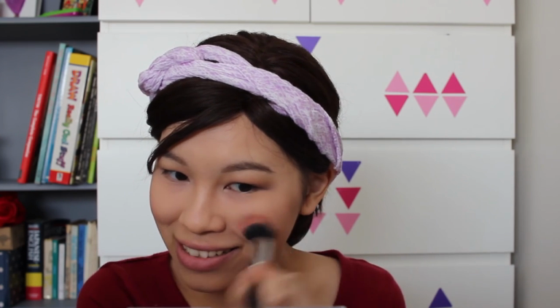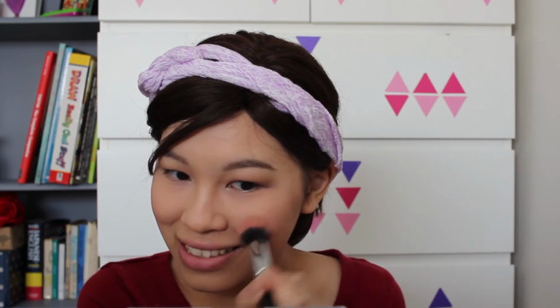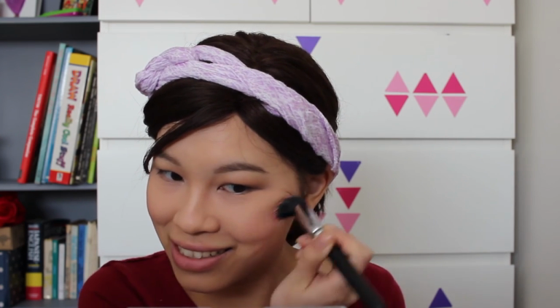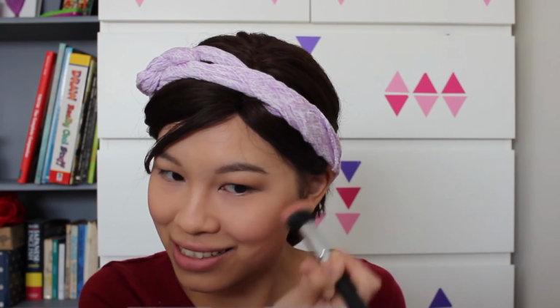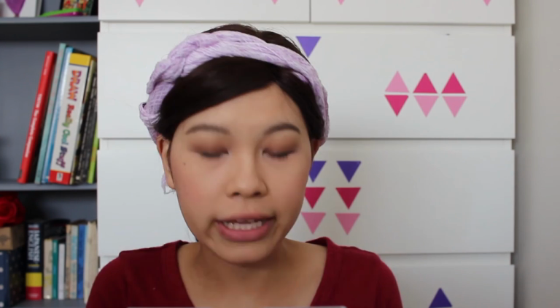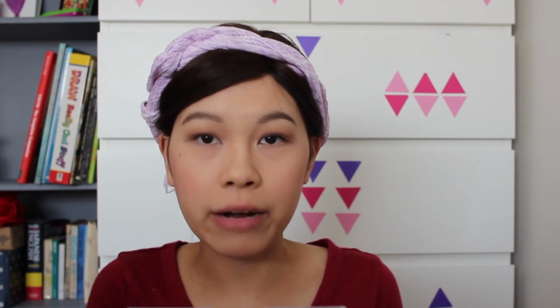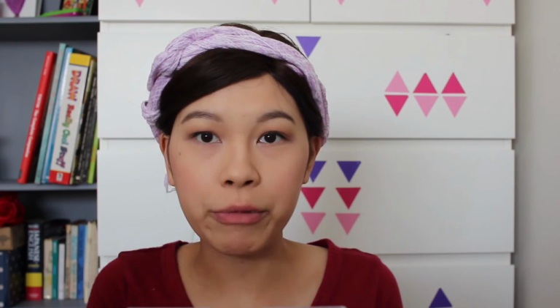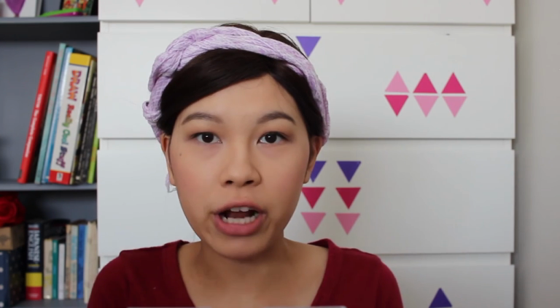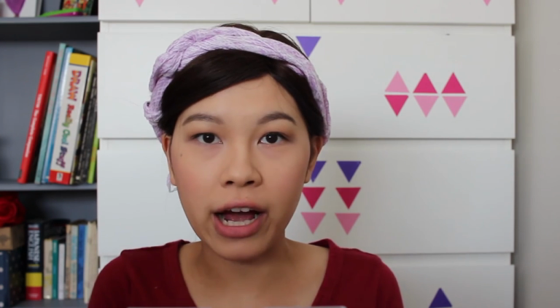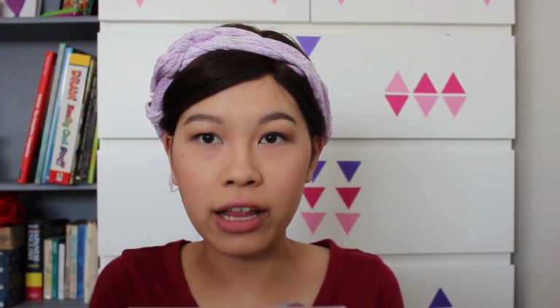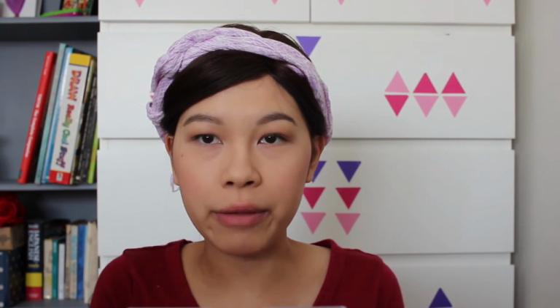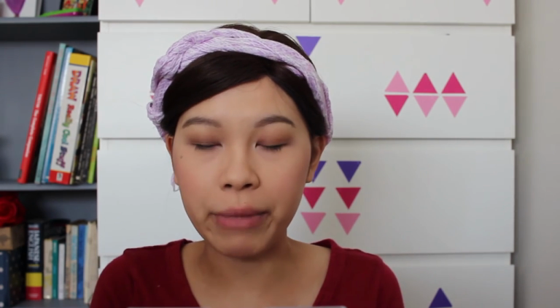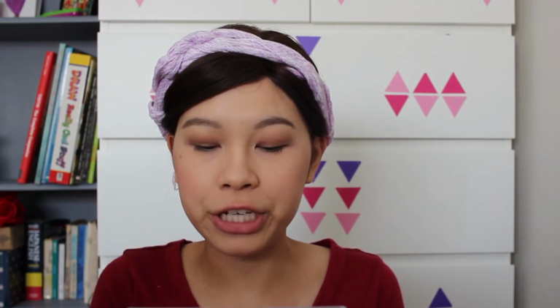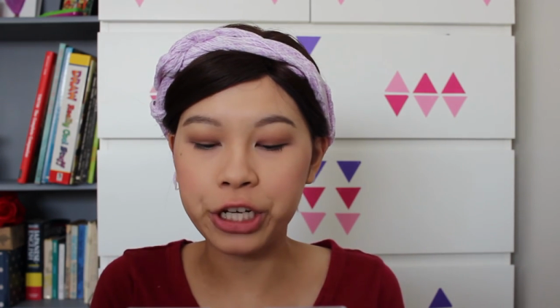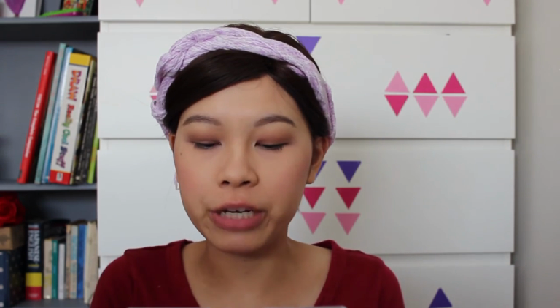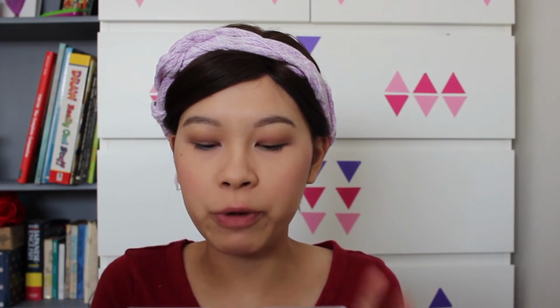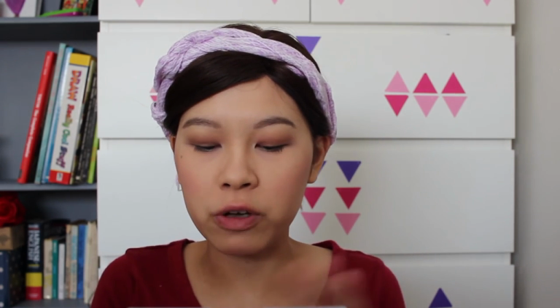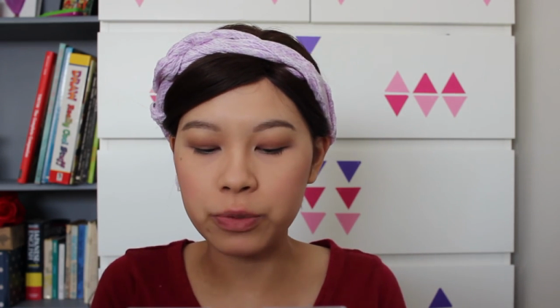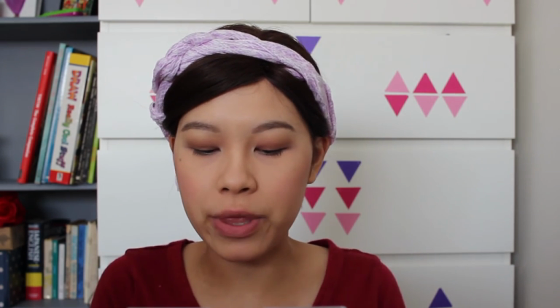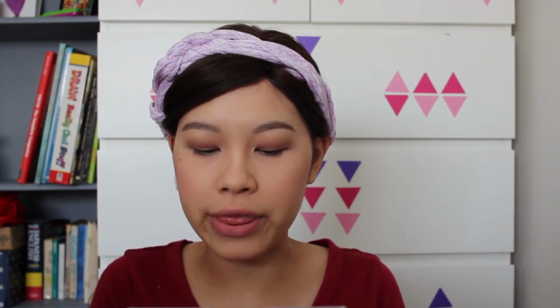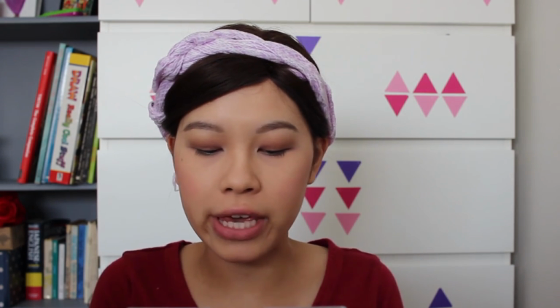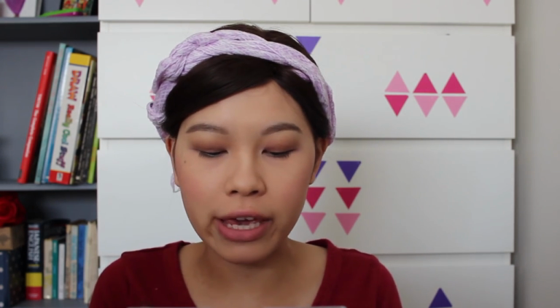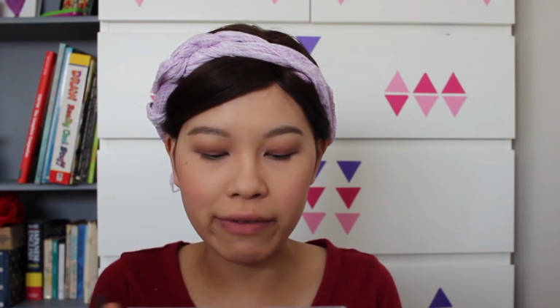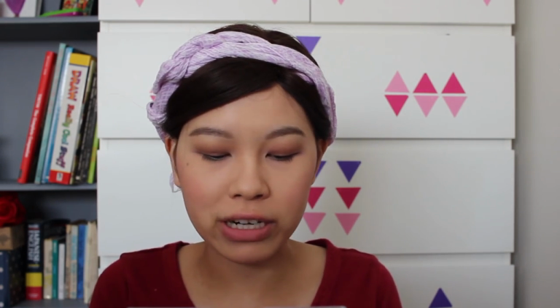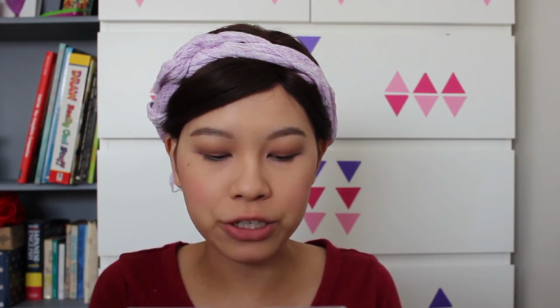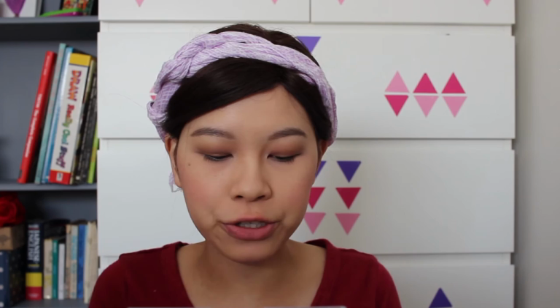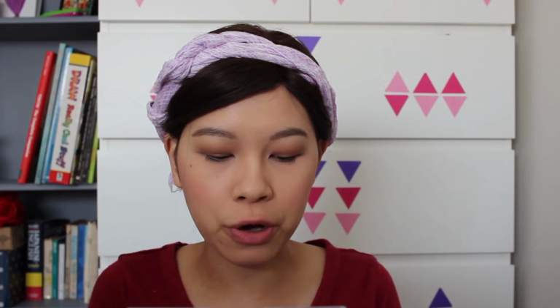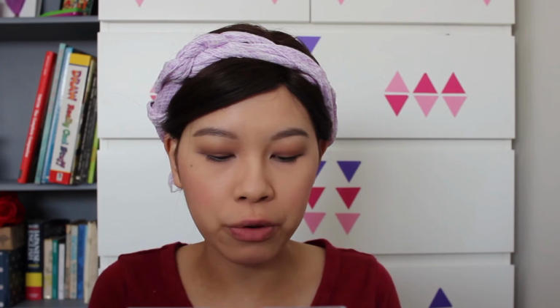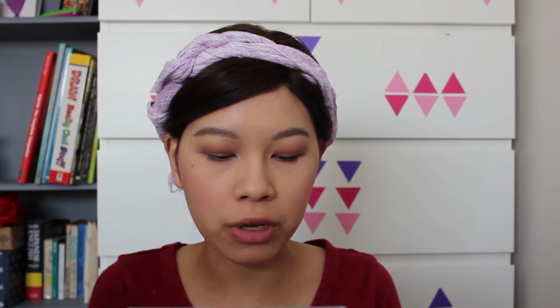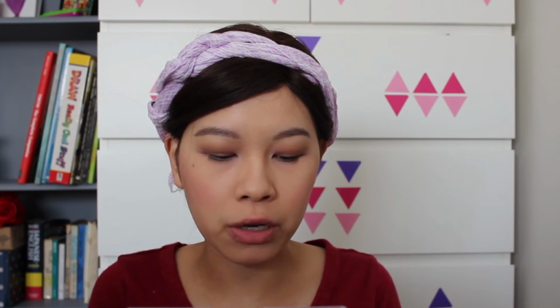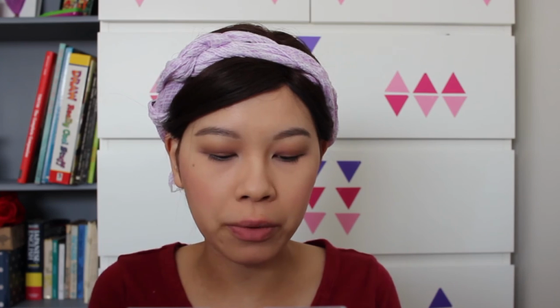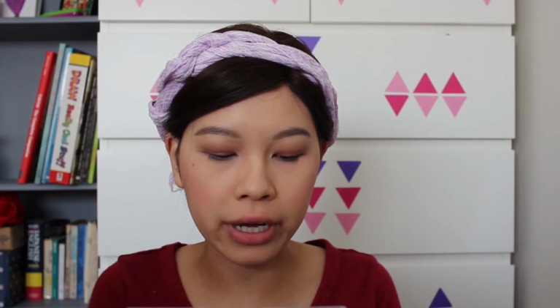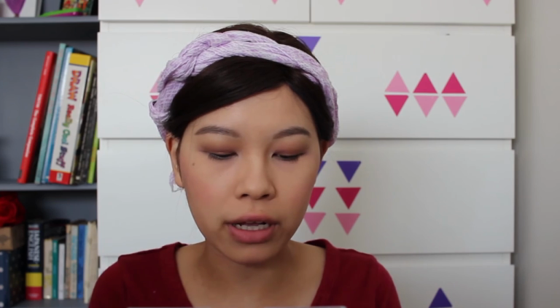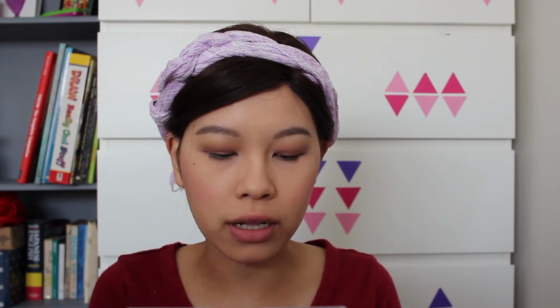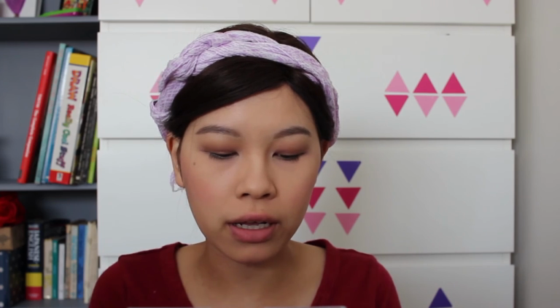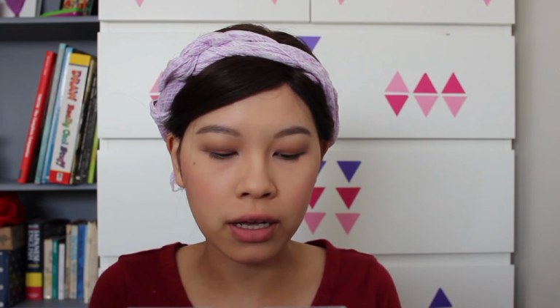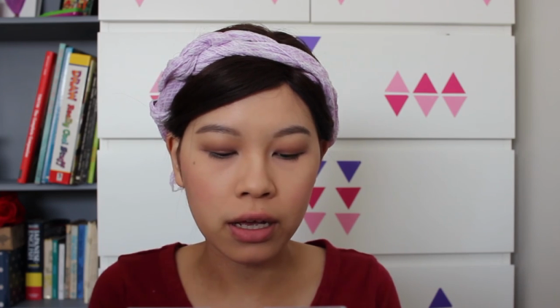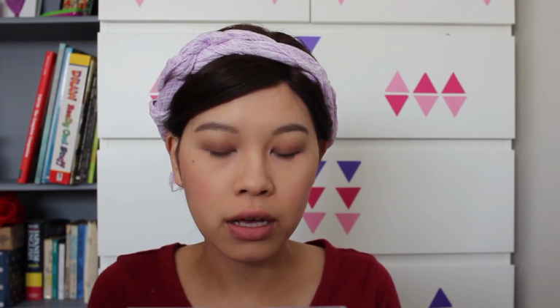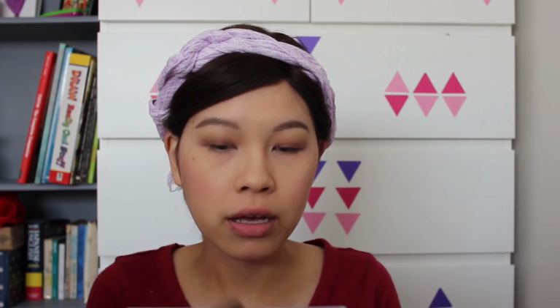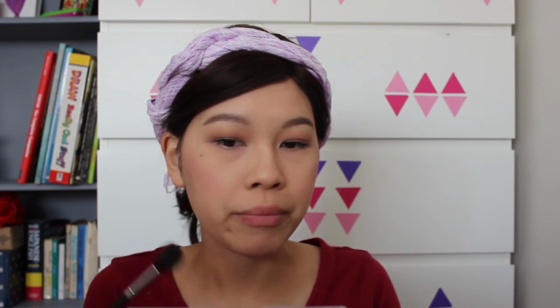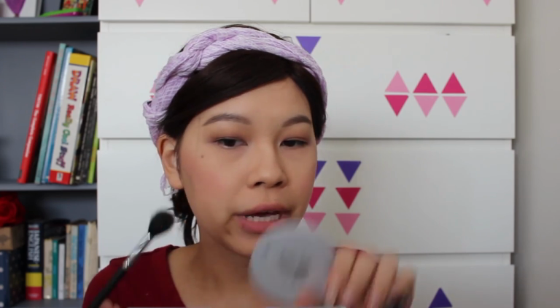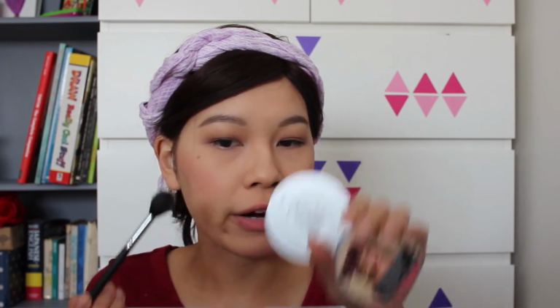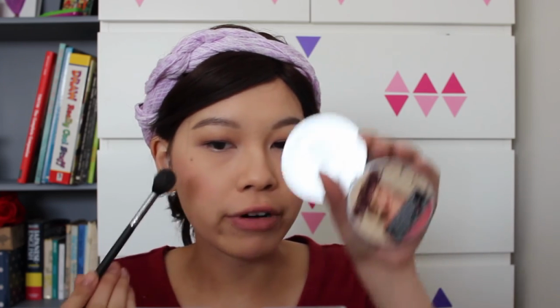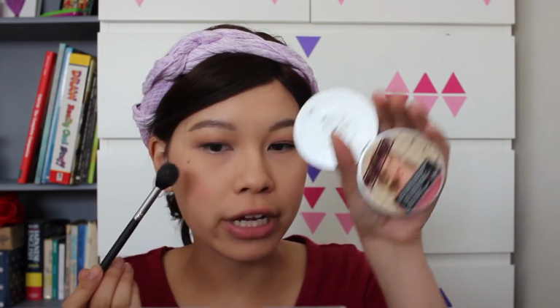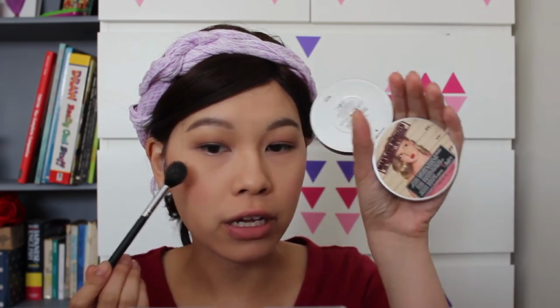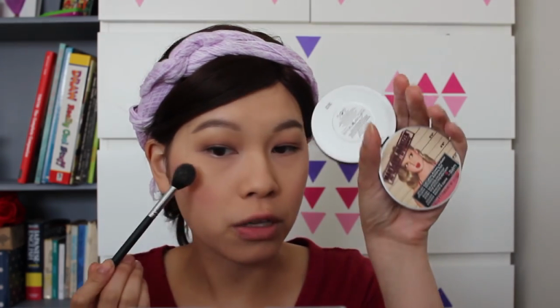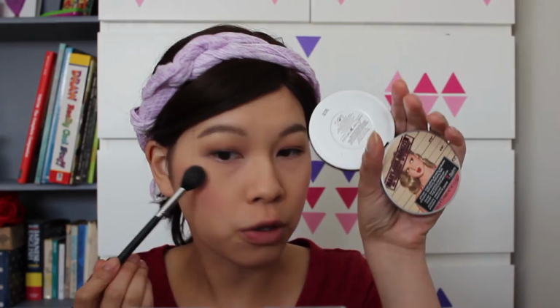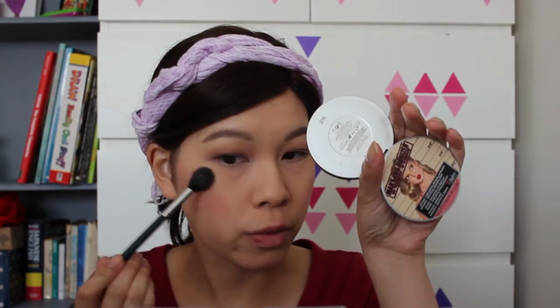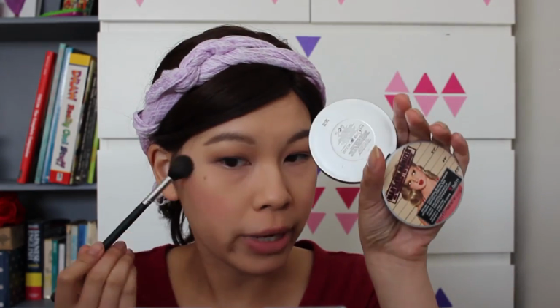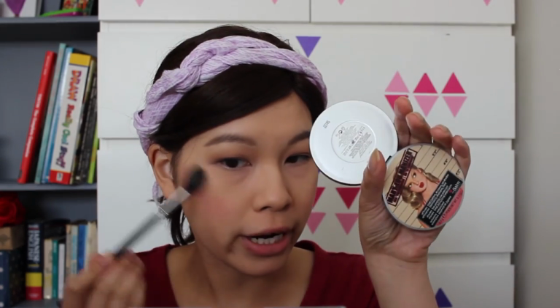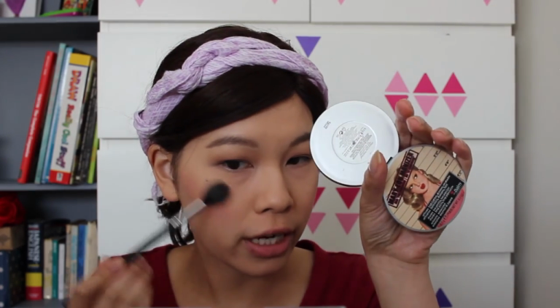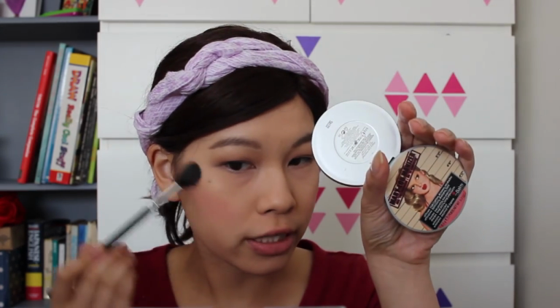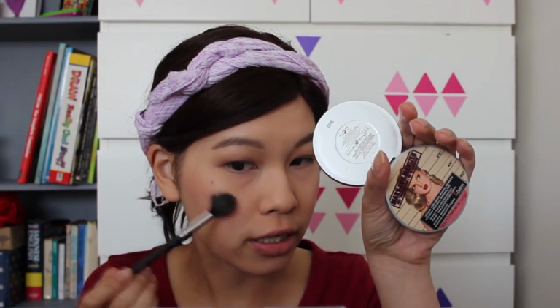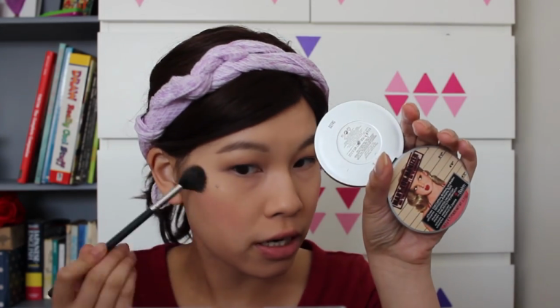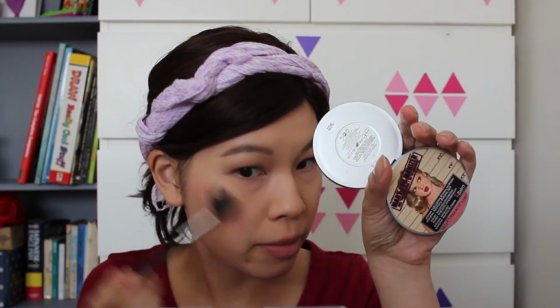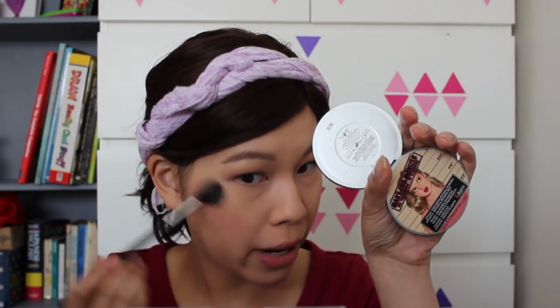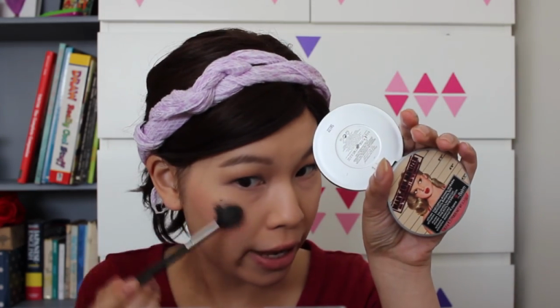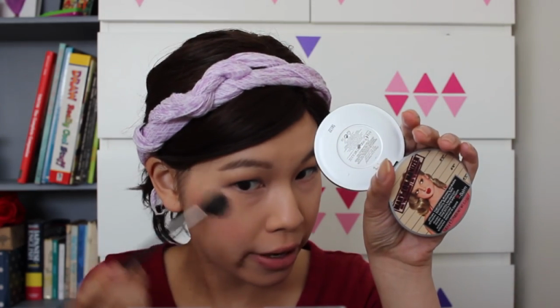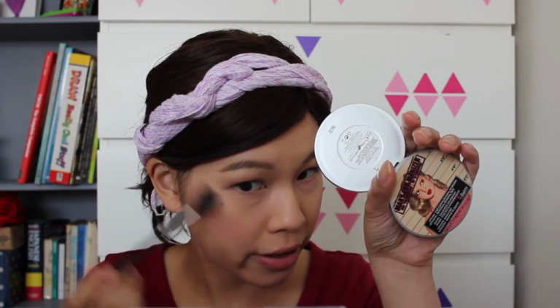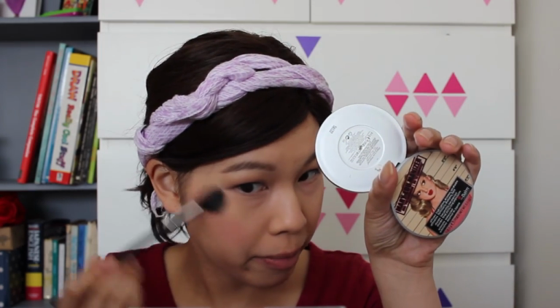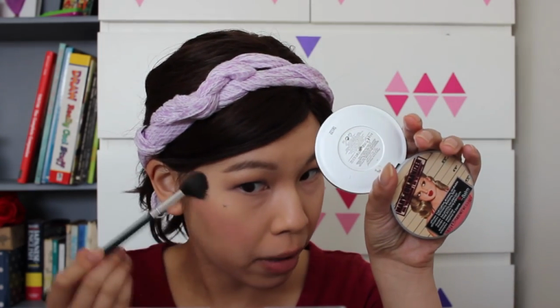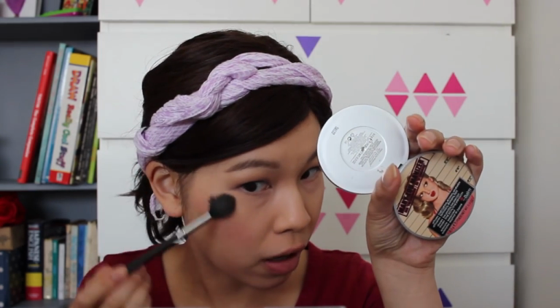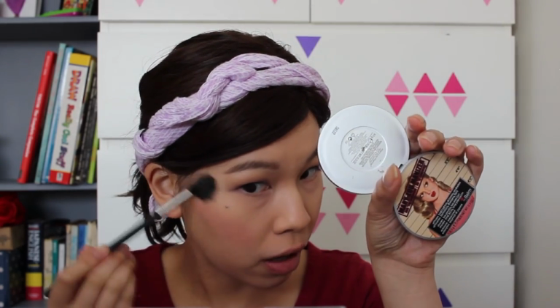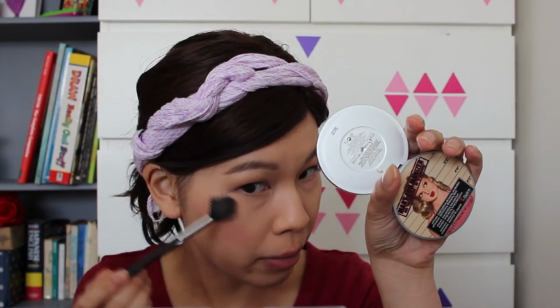Then I'm going to highlight my cheekbones with the ever-so-loyal Mary Luminizer by The Balm.